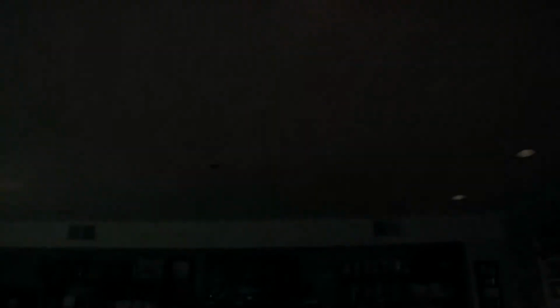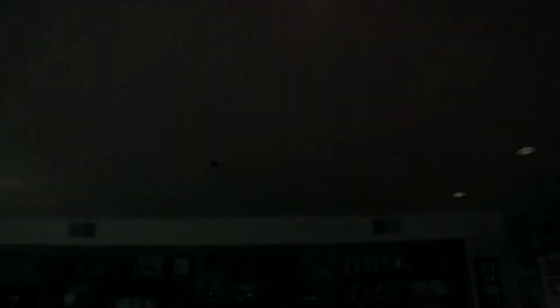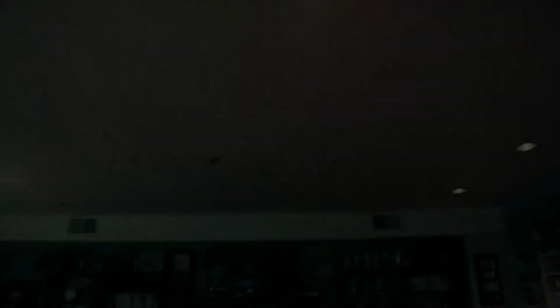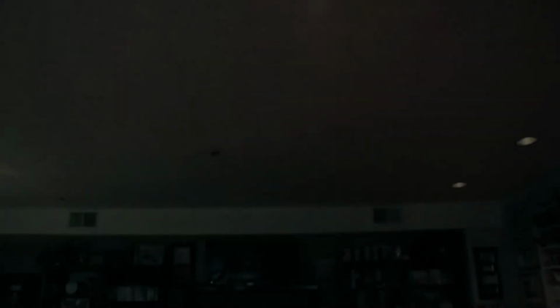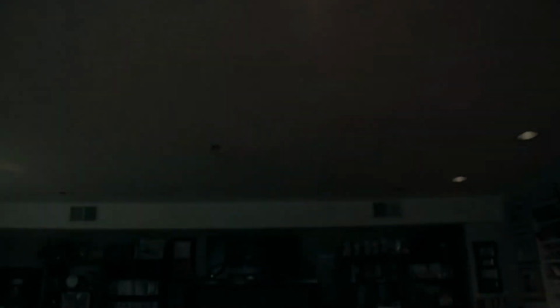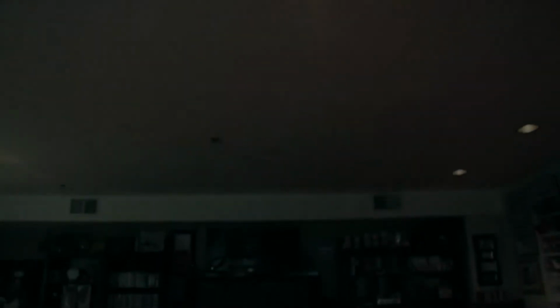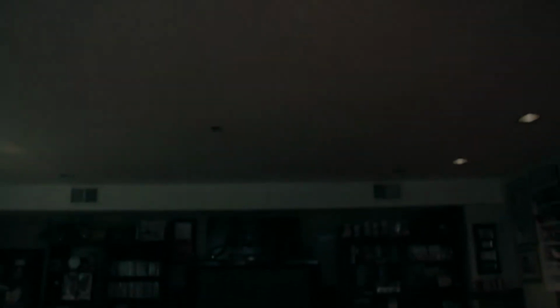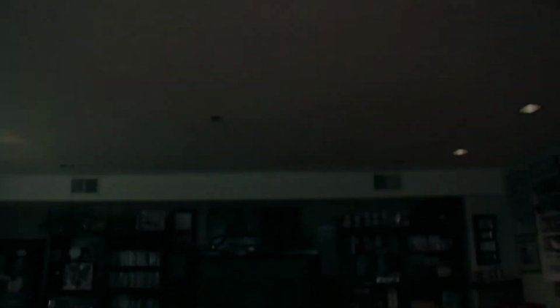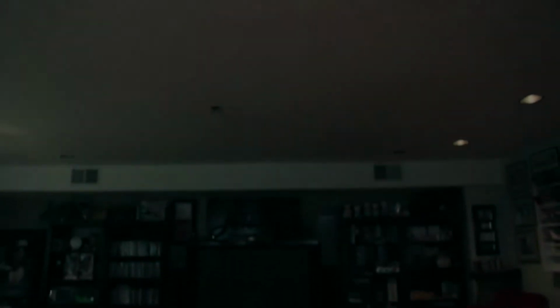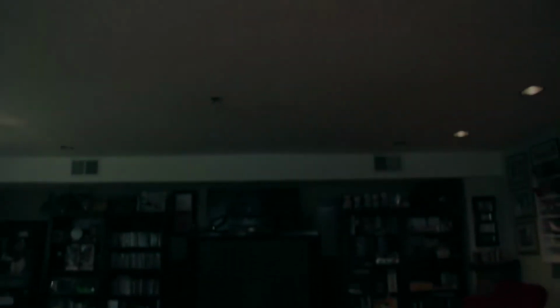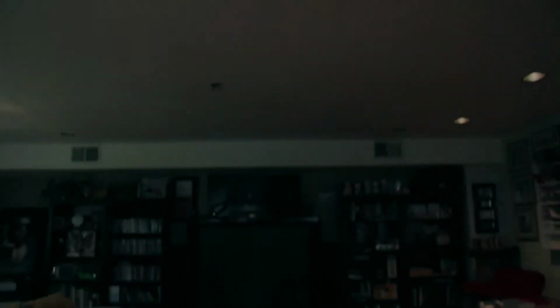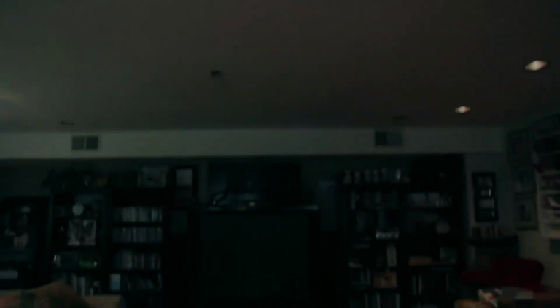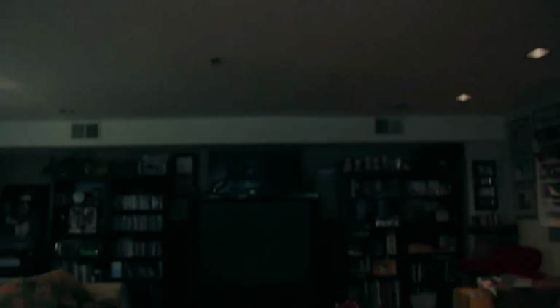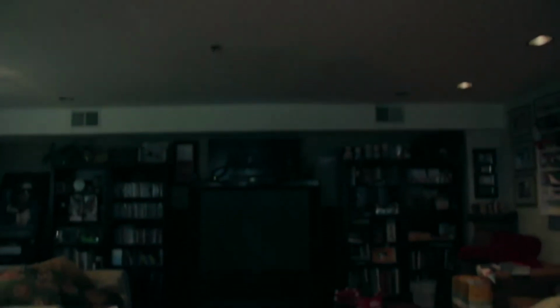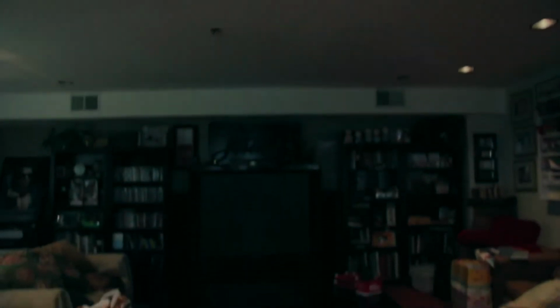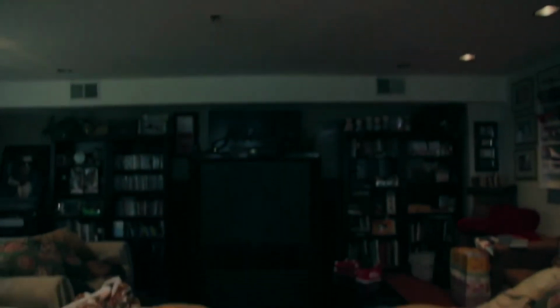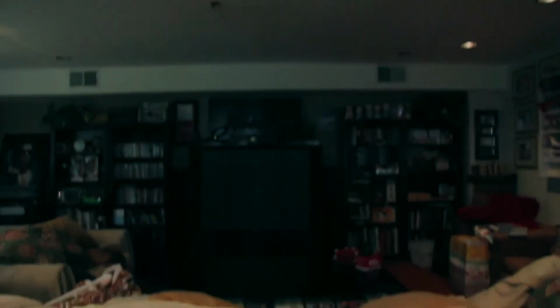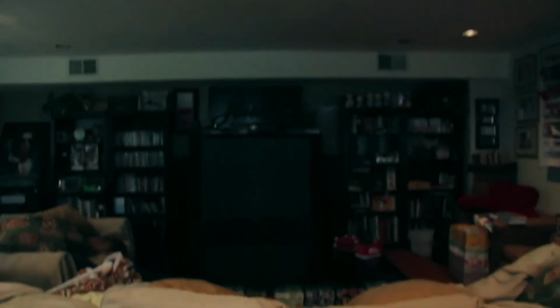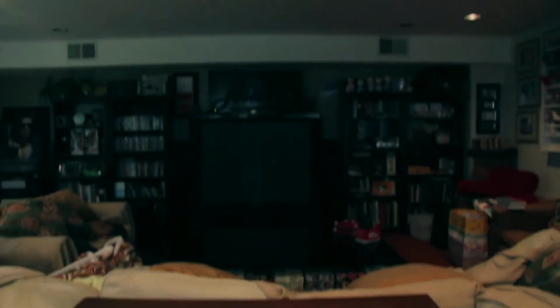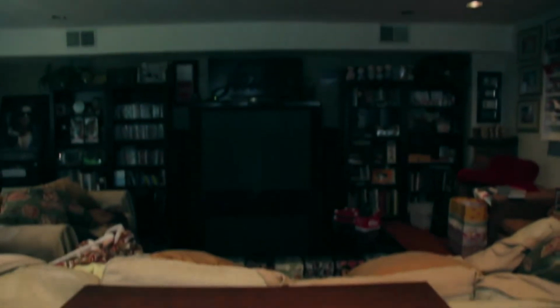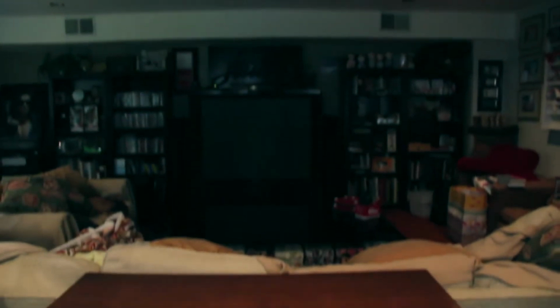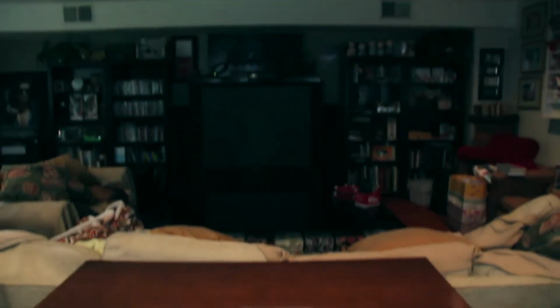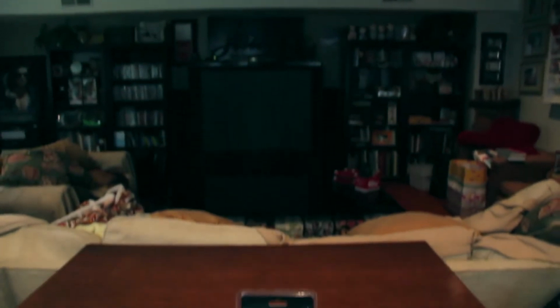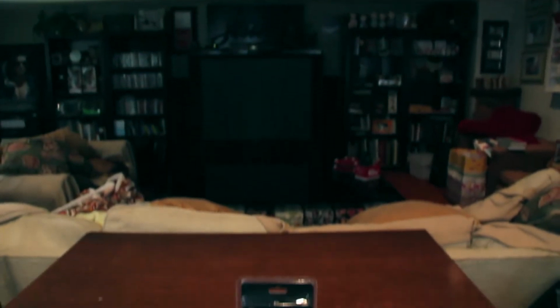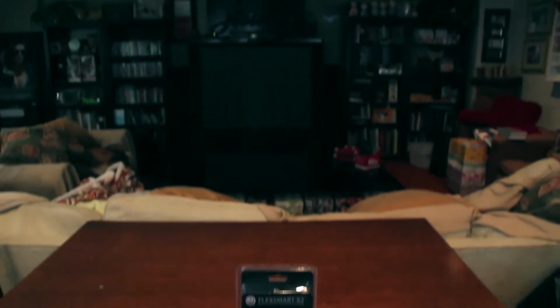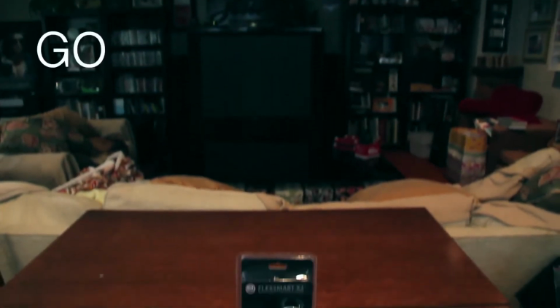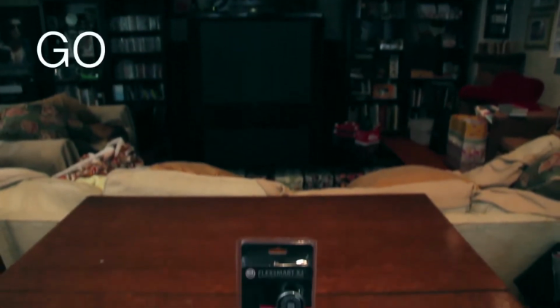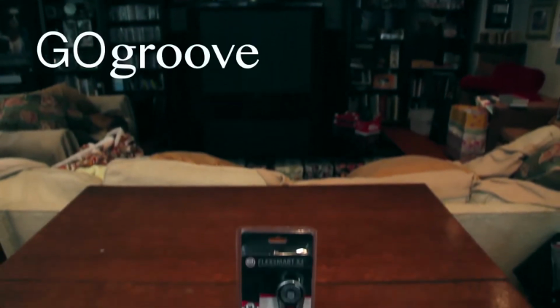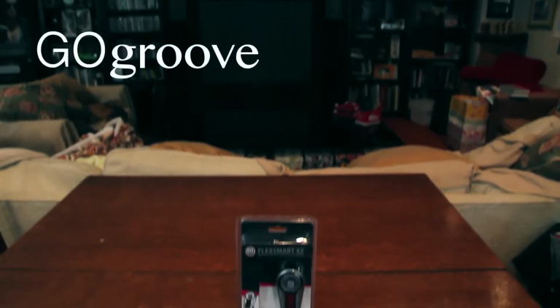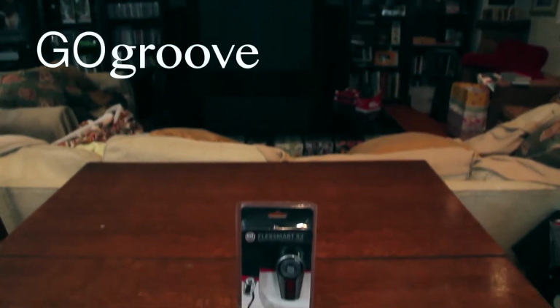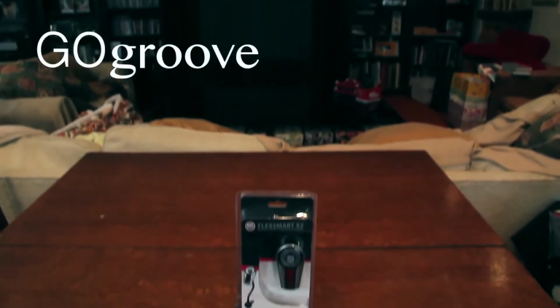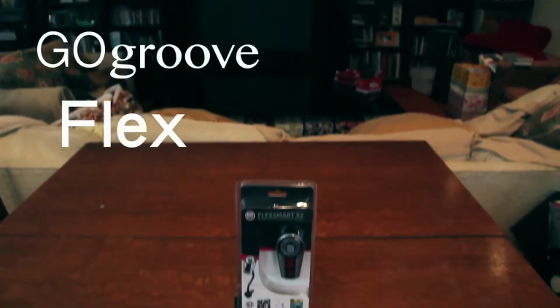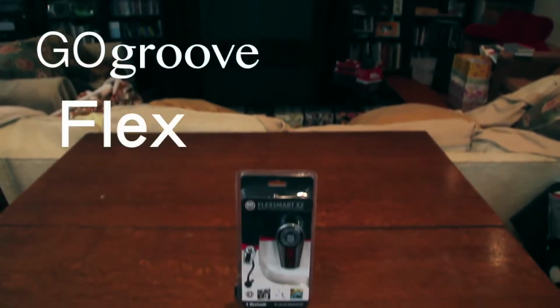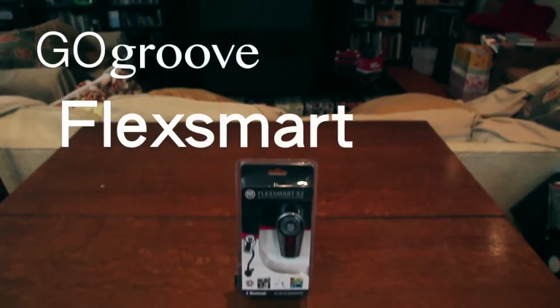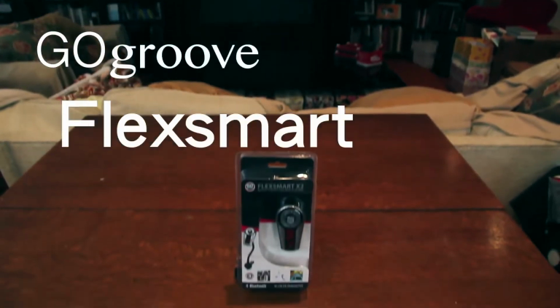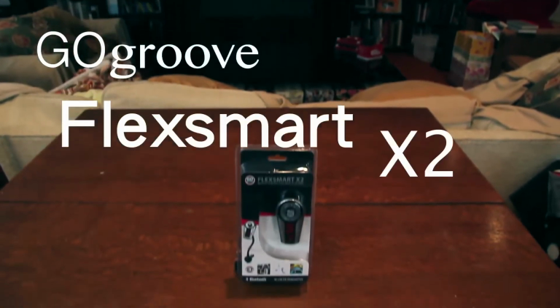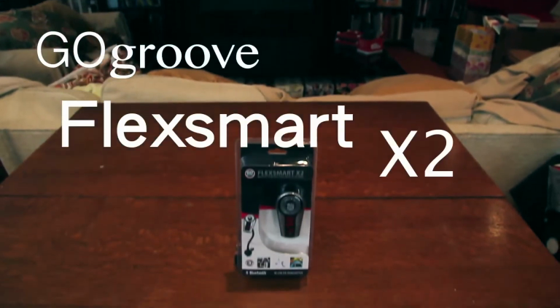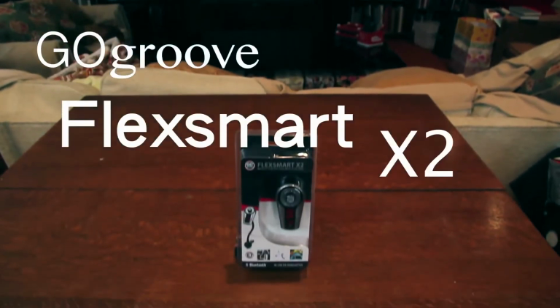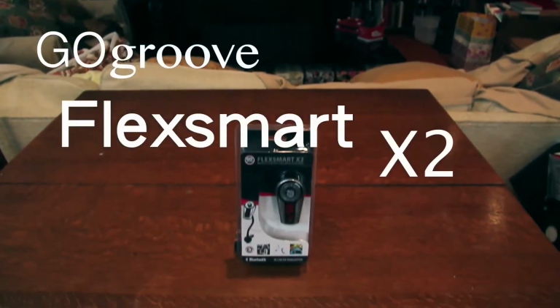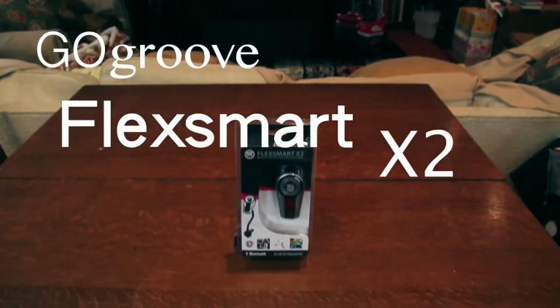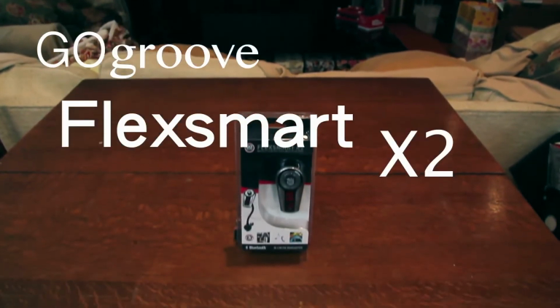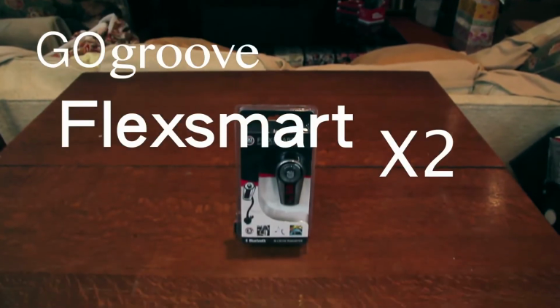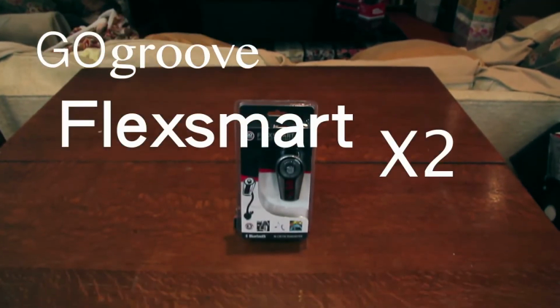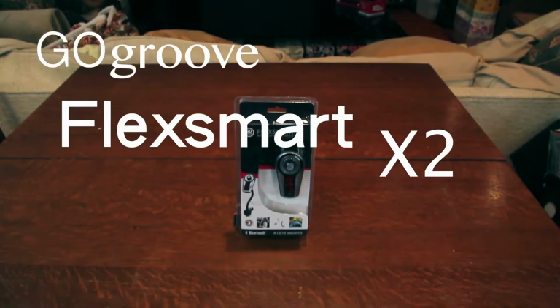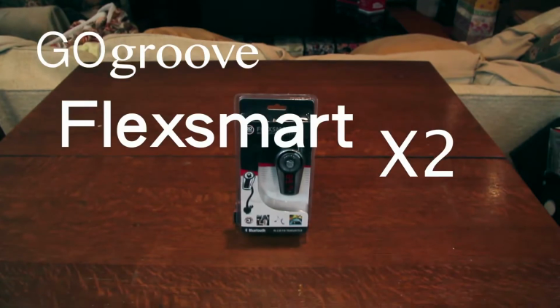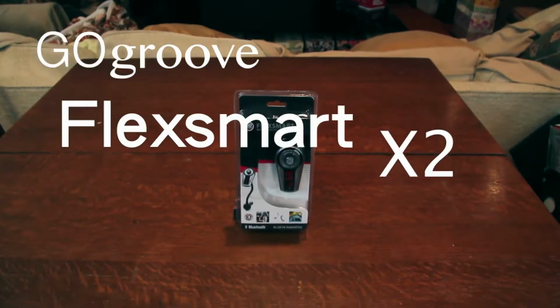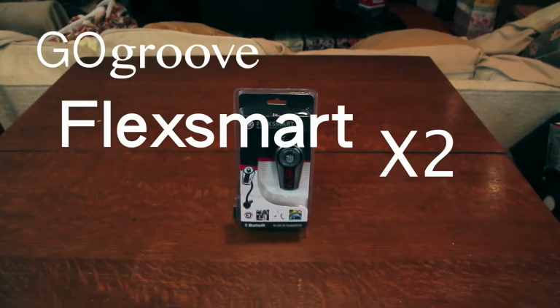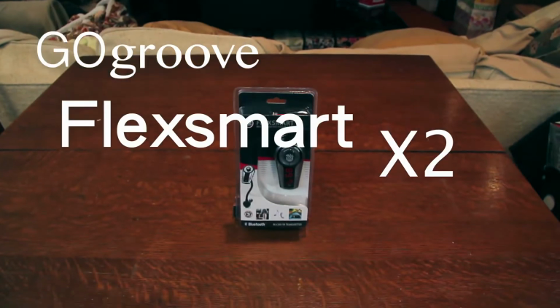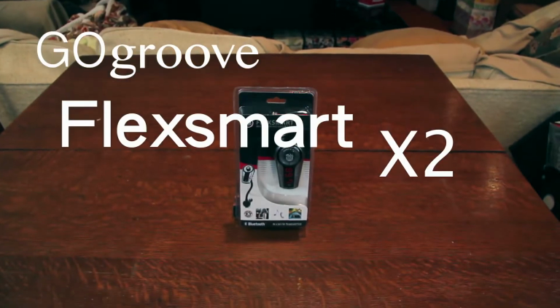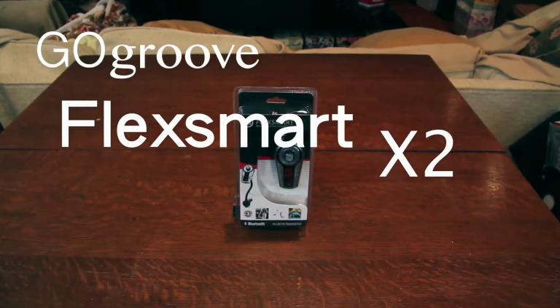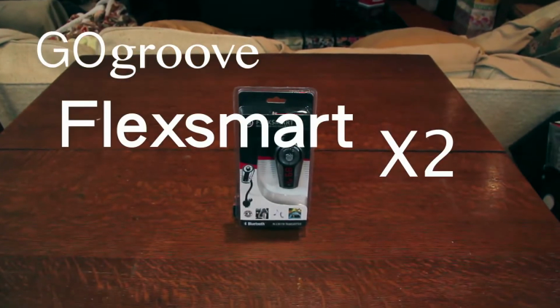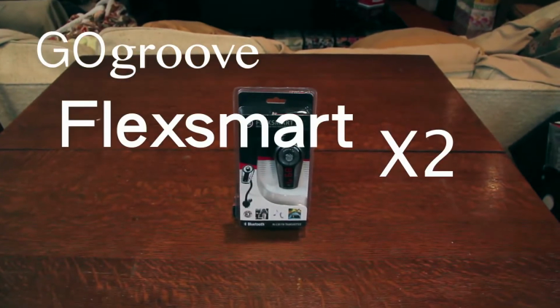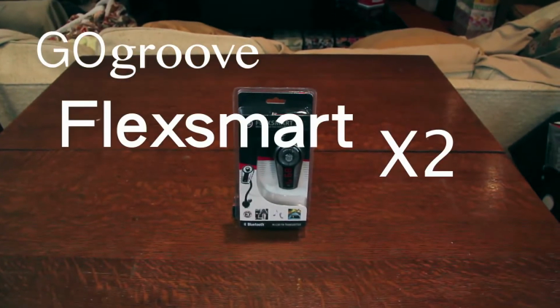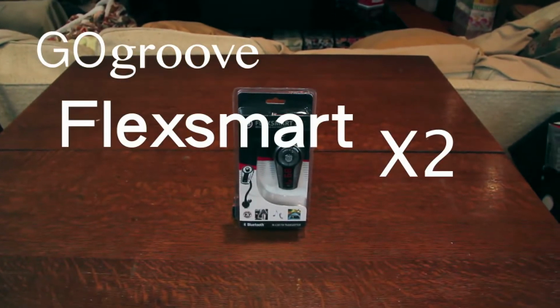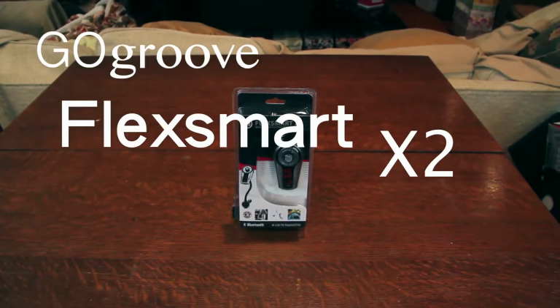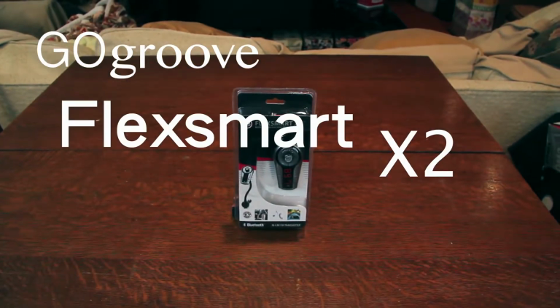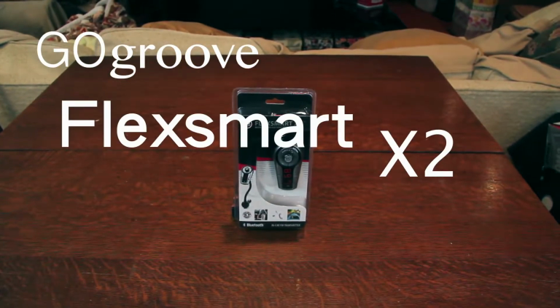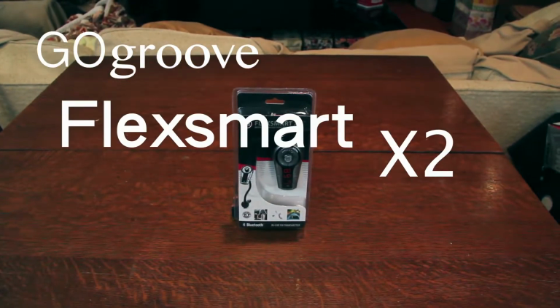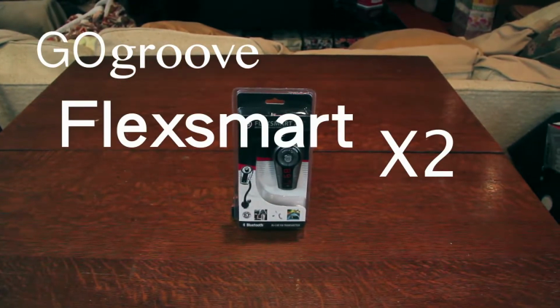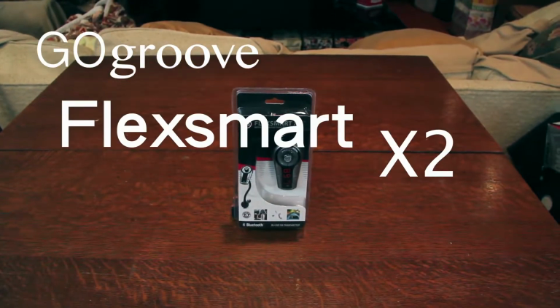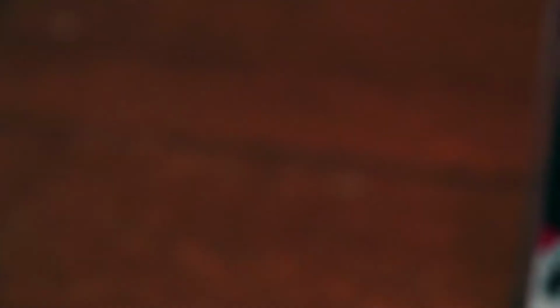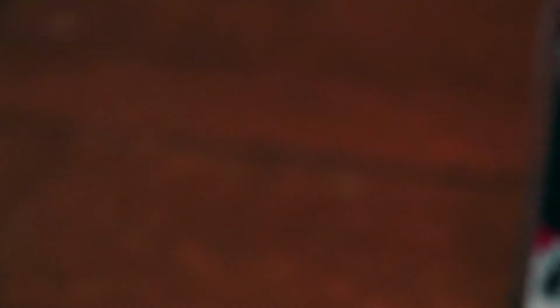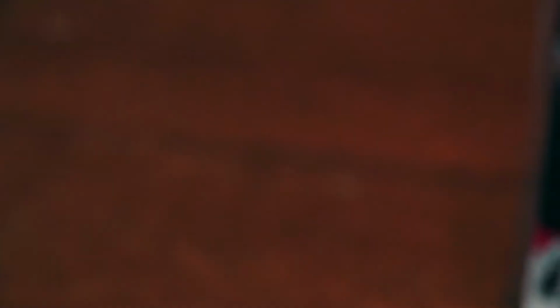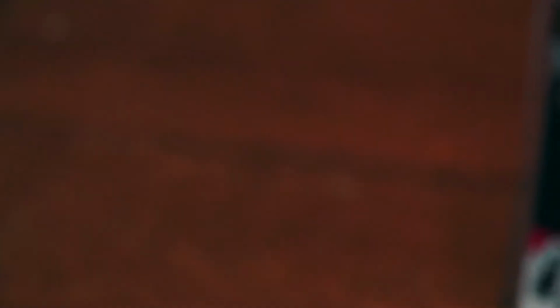Hey guys, Robert here from Rob is Tech. Today I'm taking a look at the GOgroove FluxSmart X2 Wireless In-Car FM Transmitter — that's a mouthful.